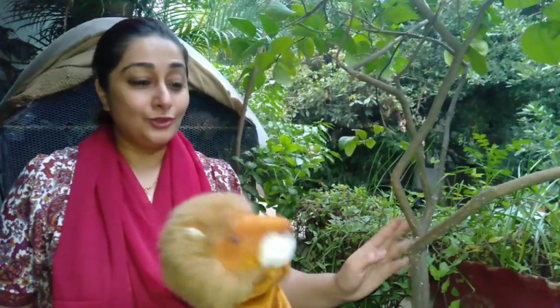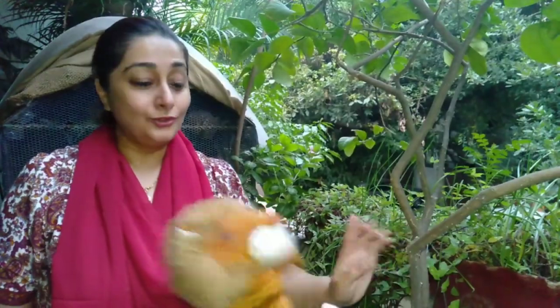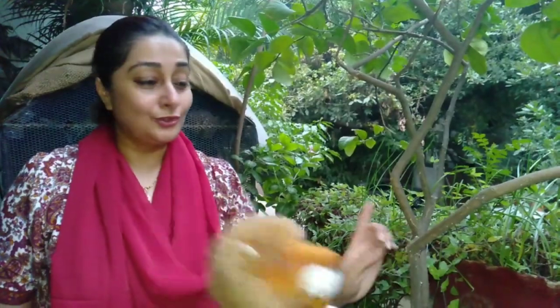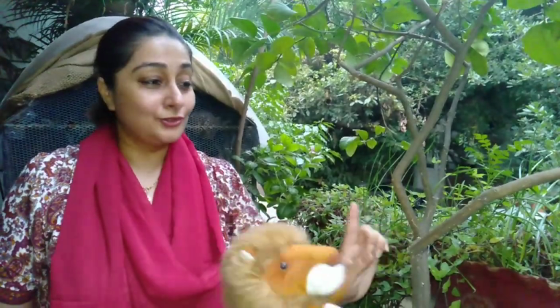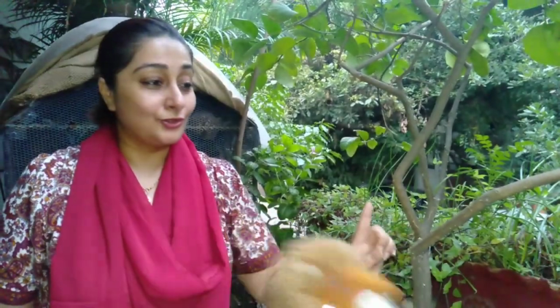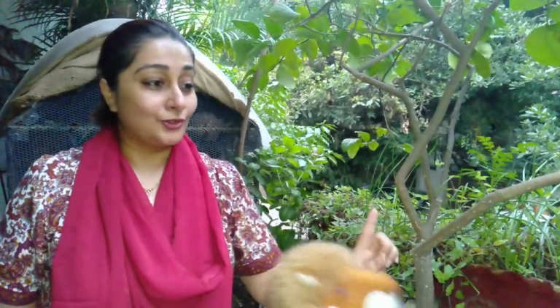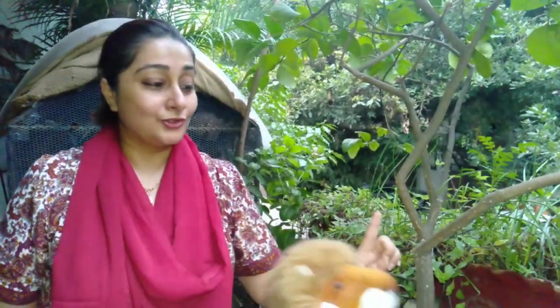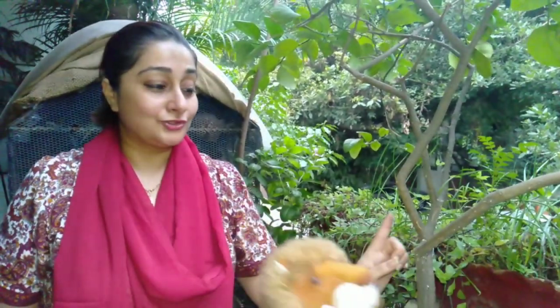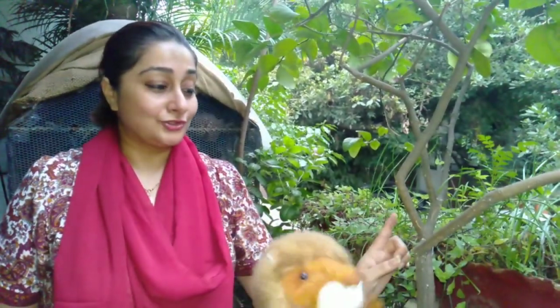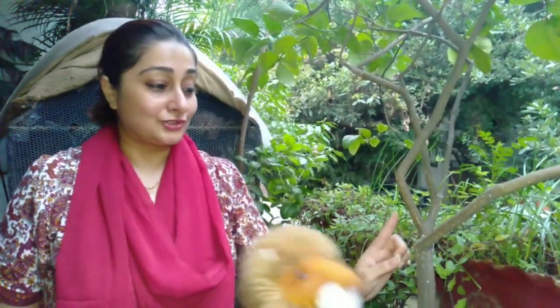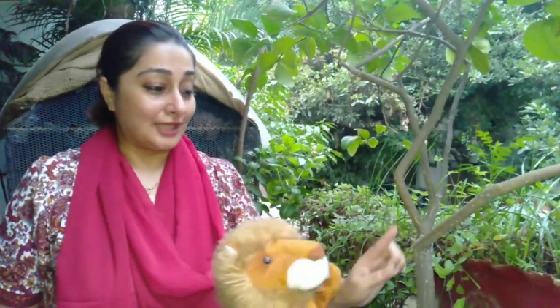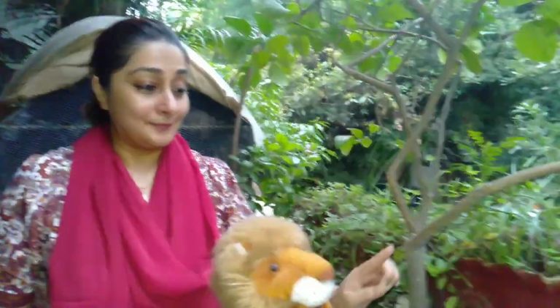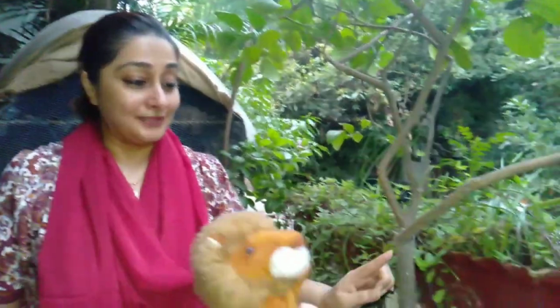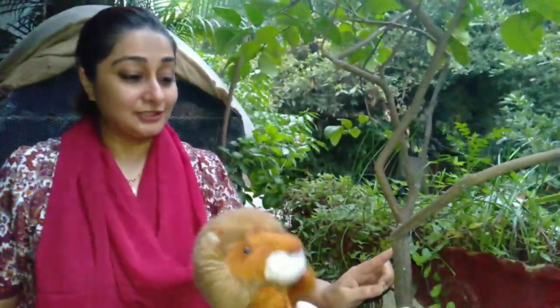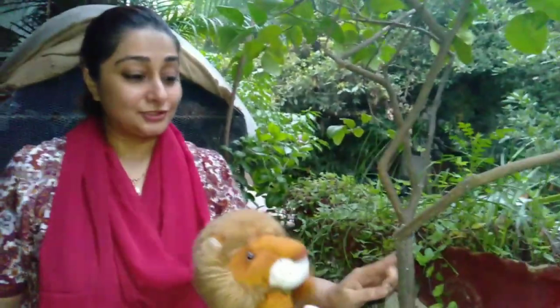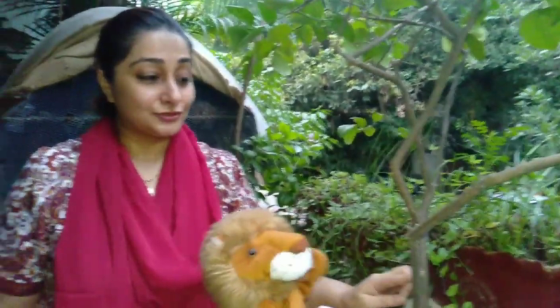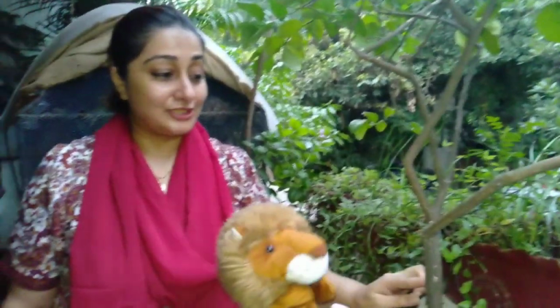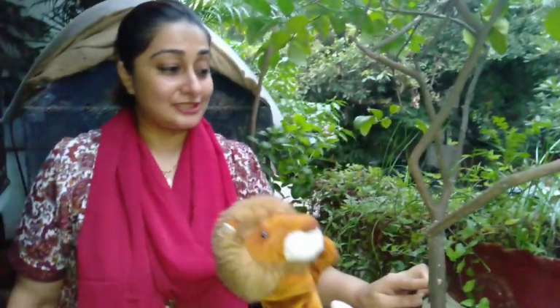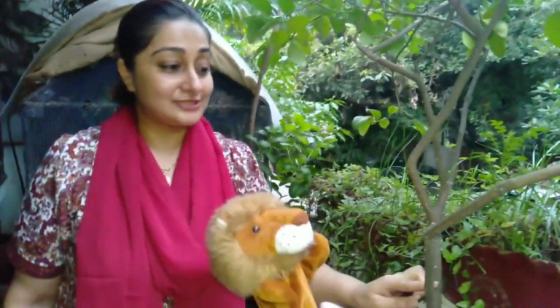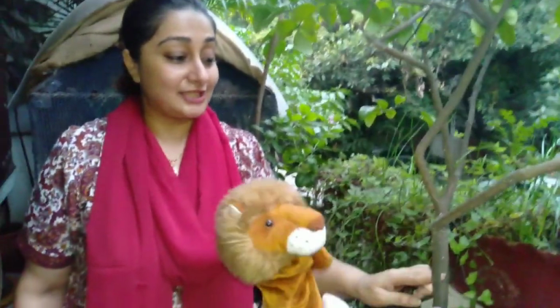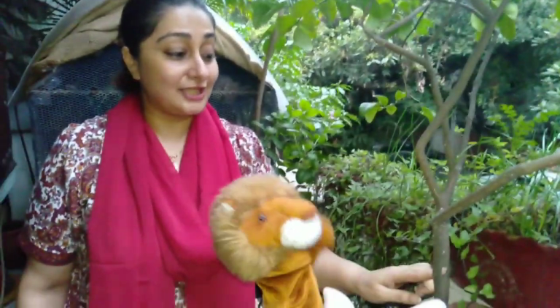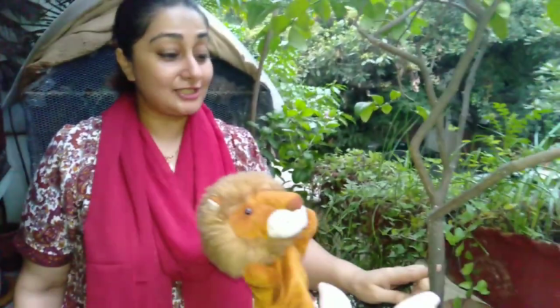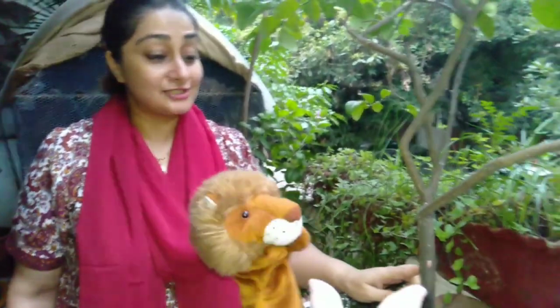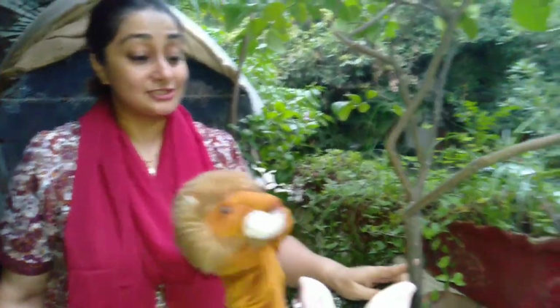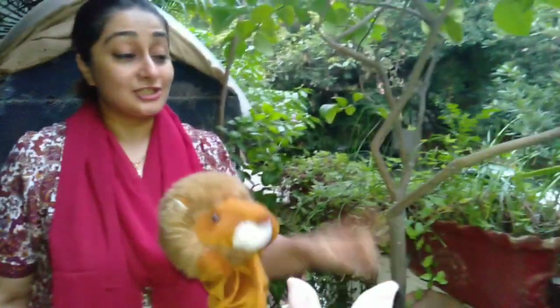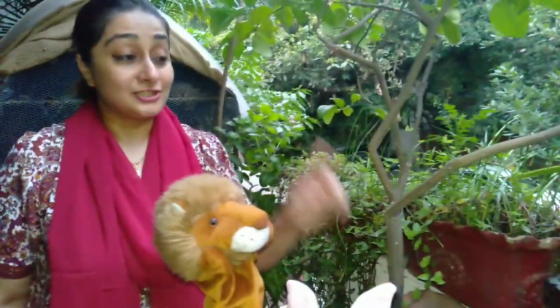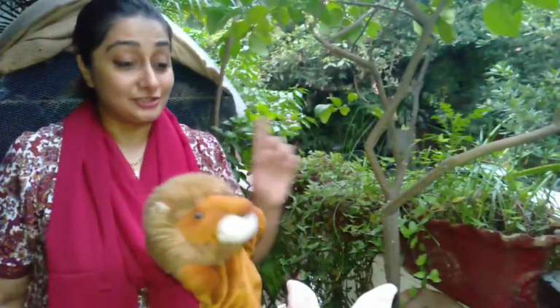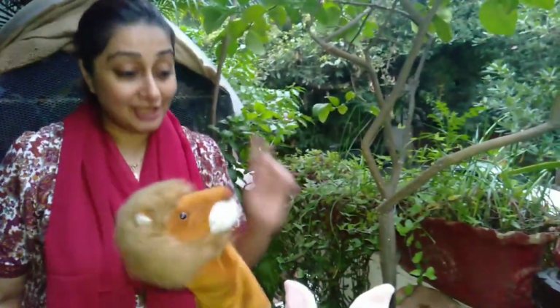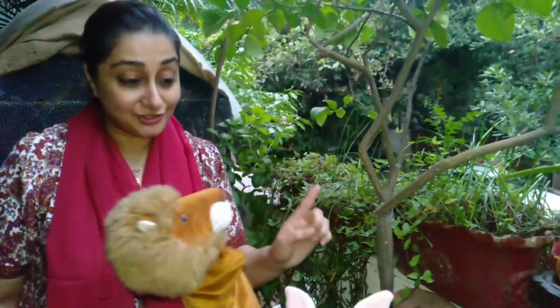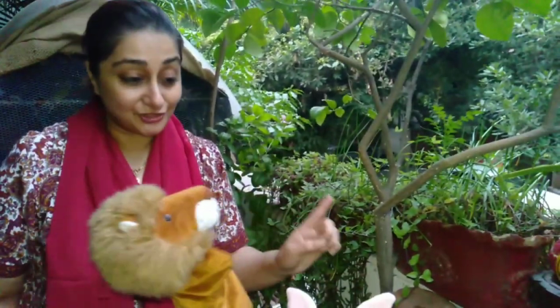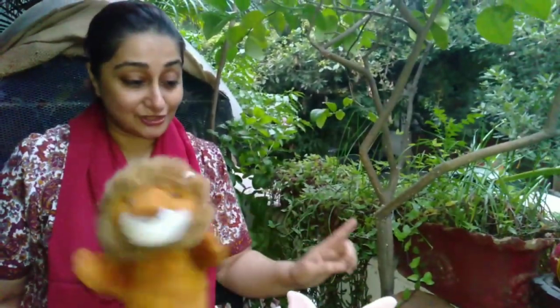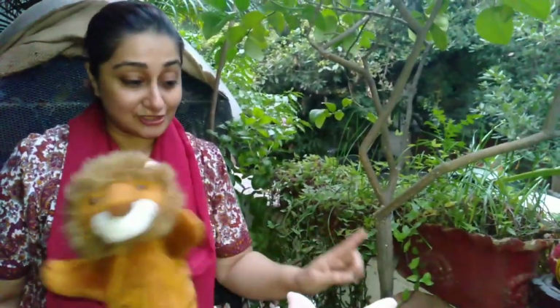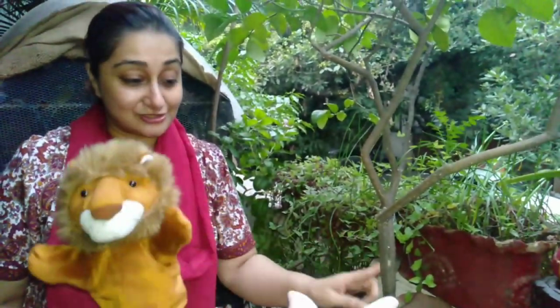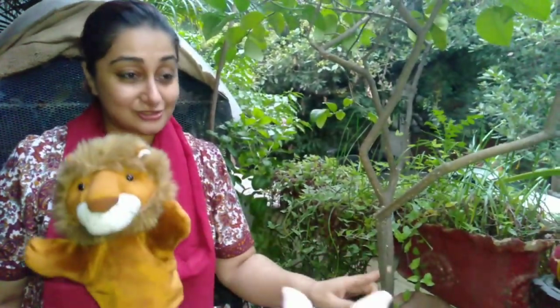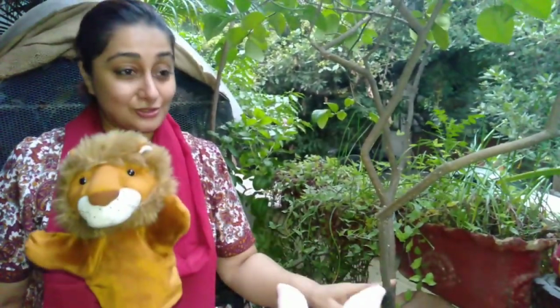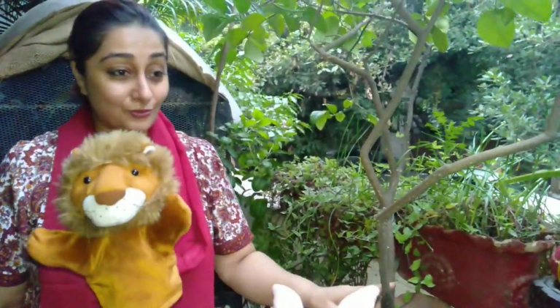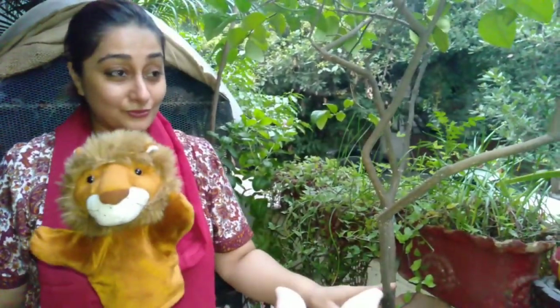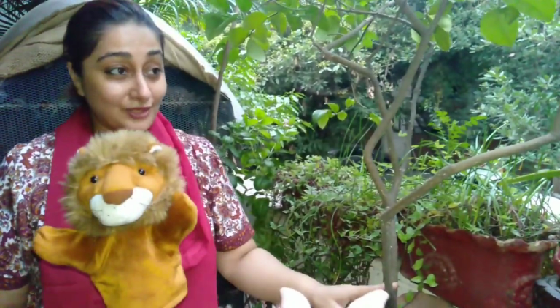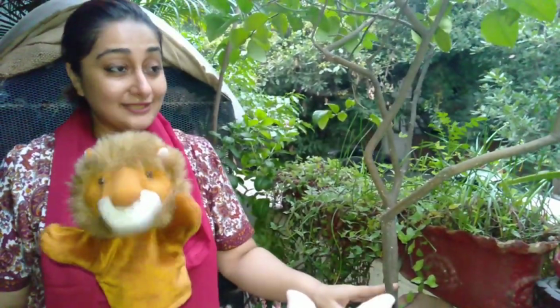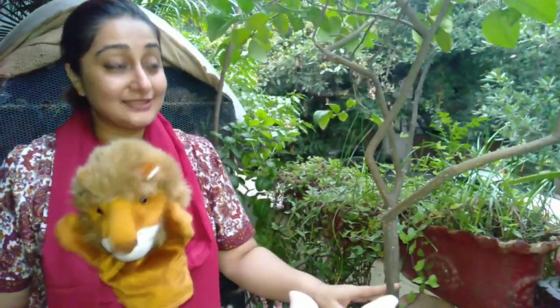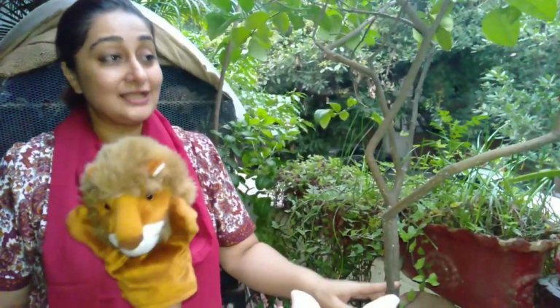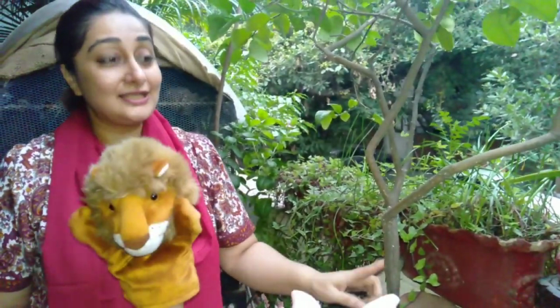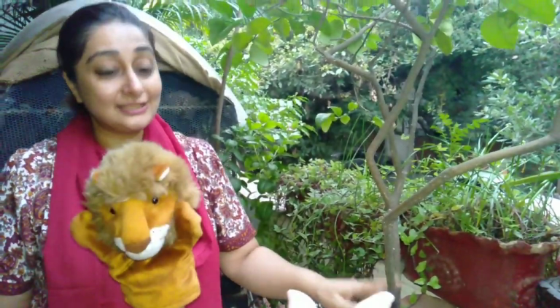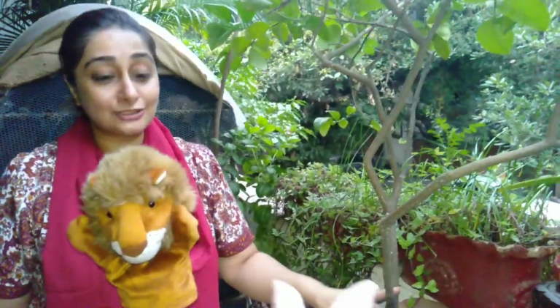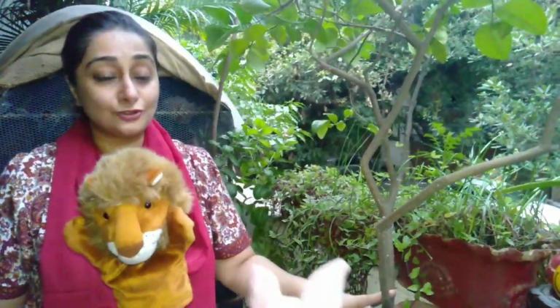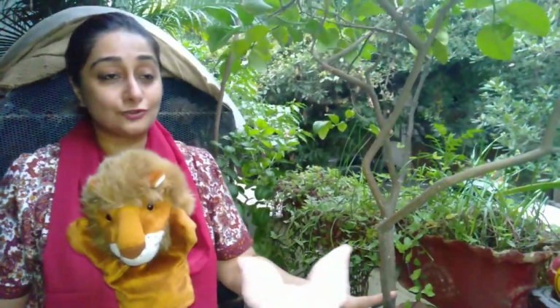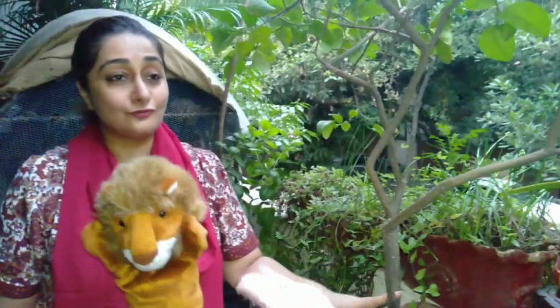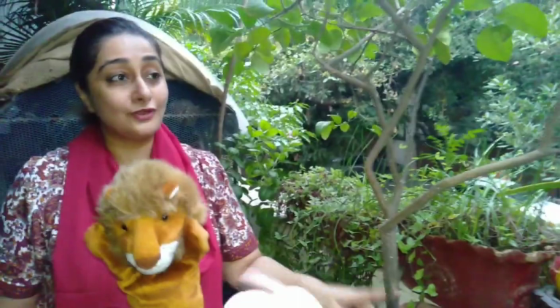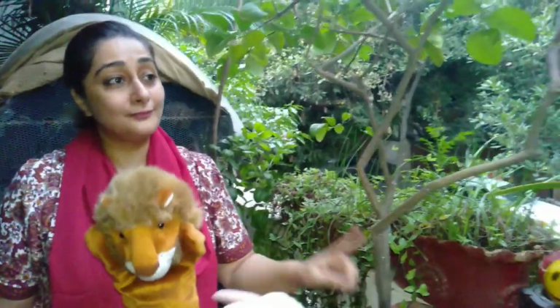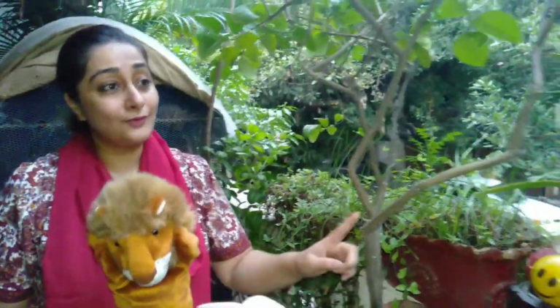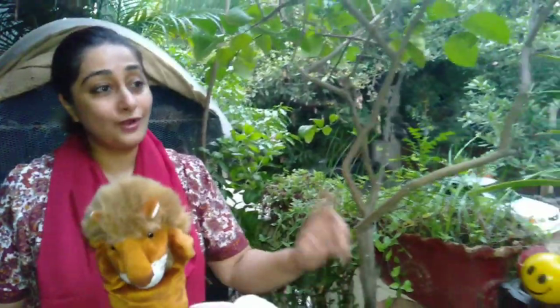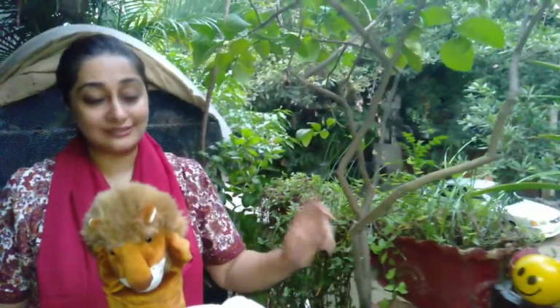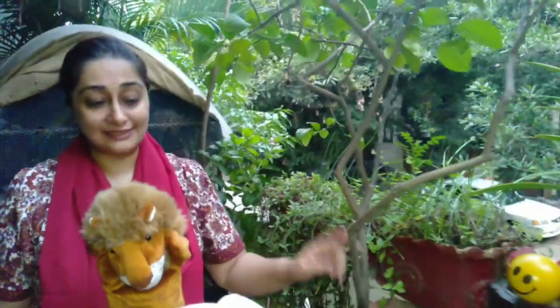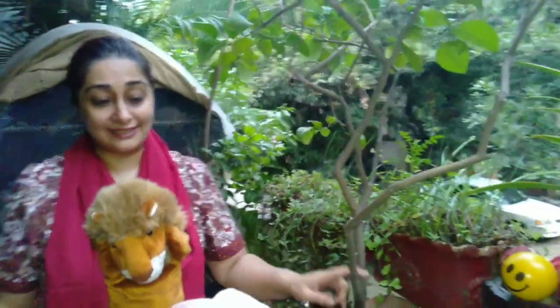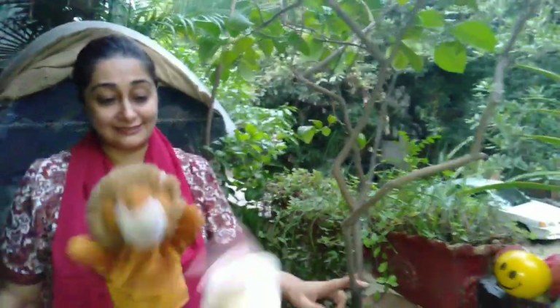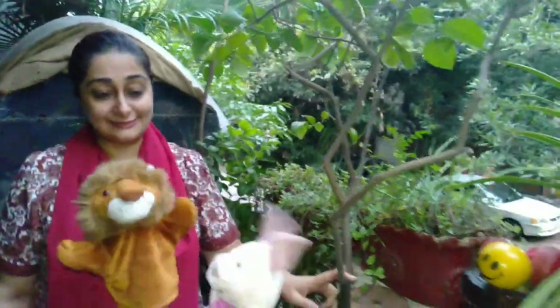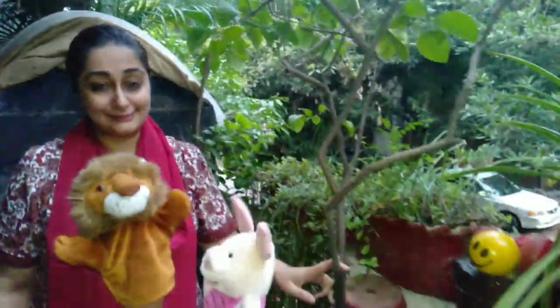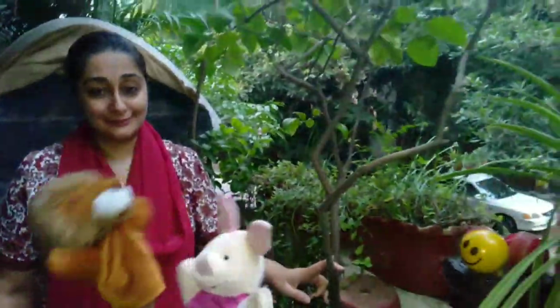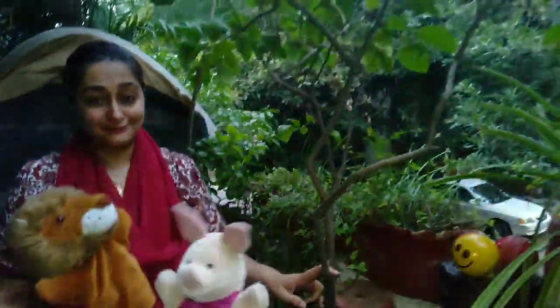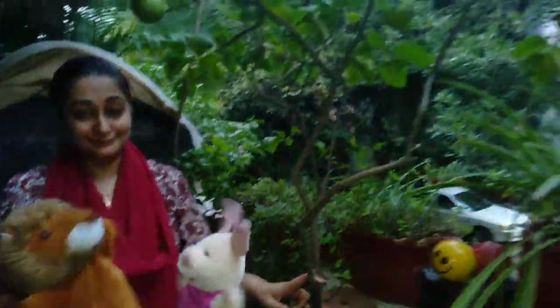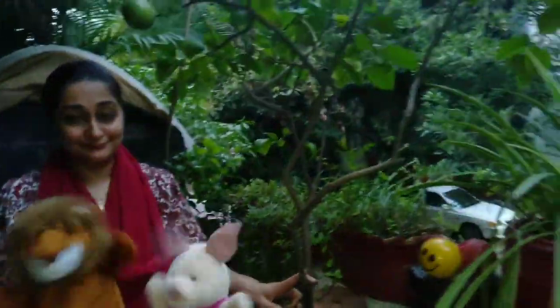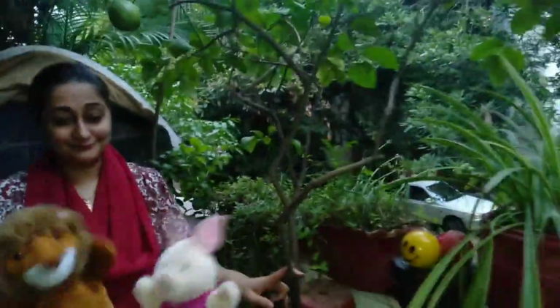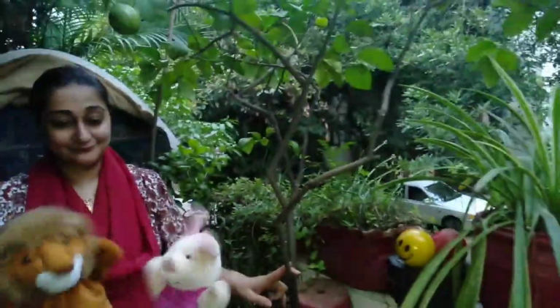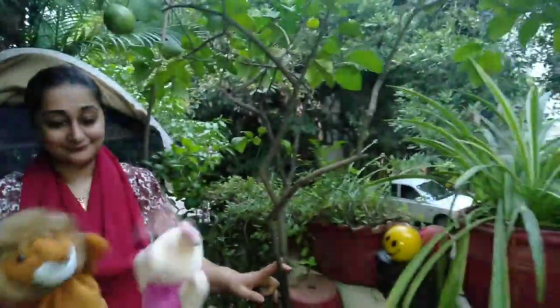No, no, no. Climbing the trees is dangerous. Let's look for more things.